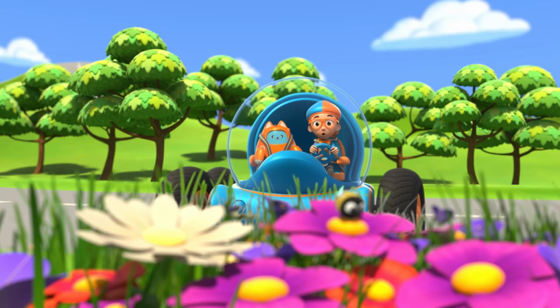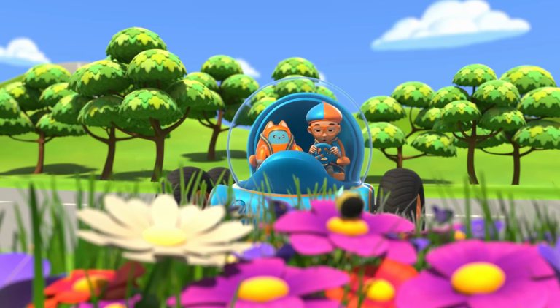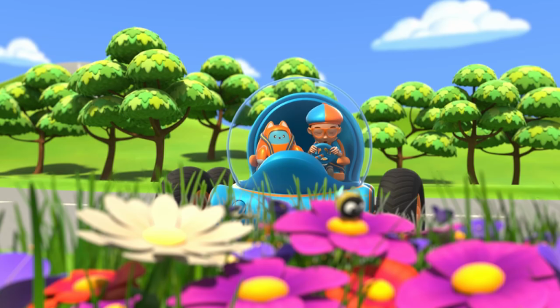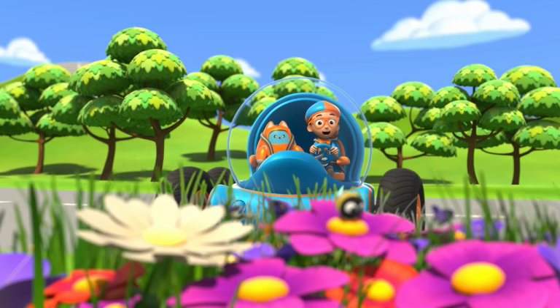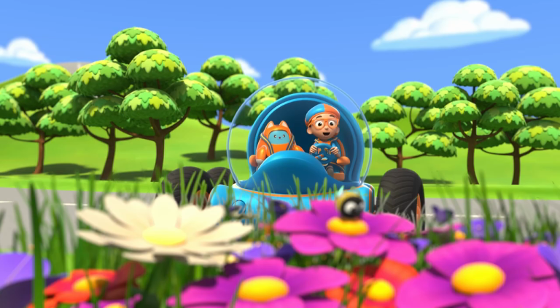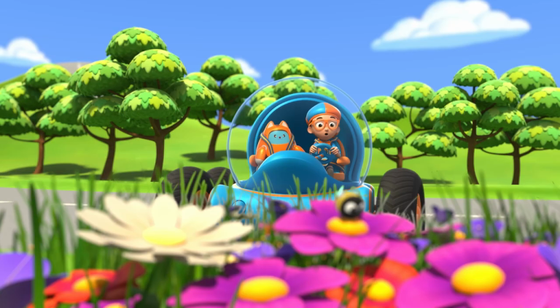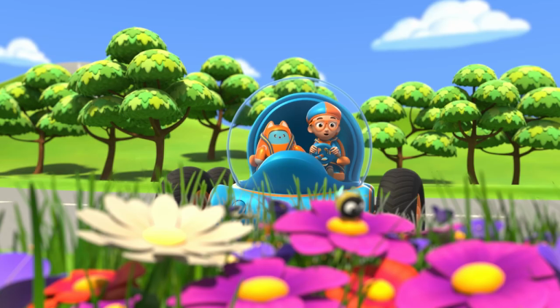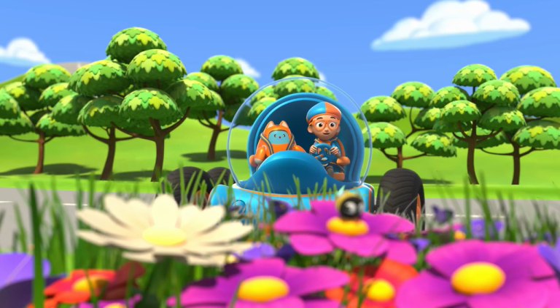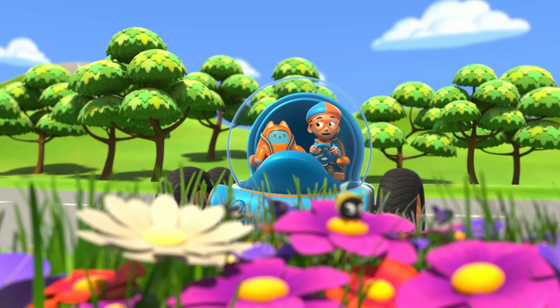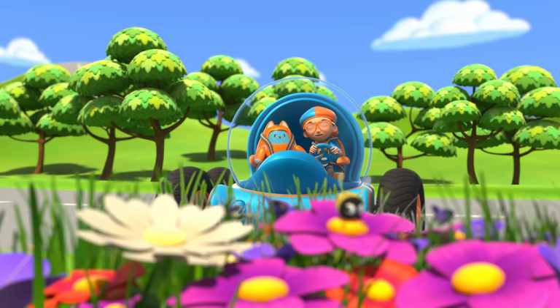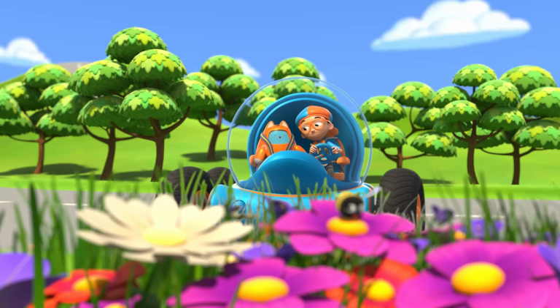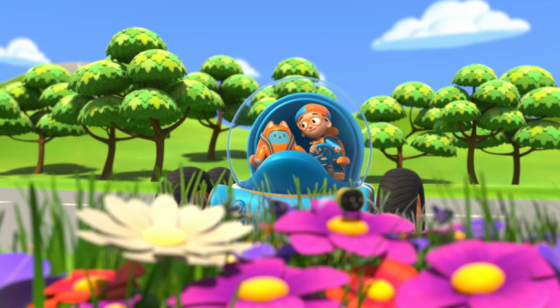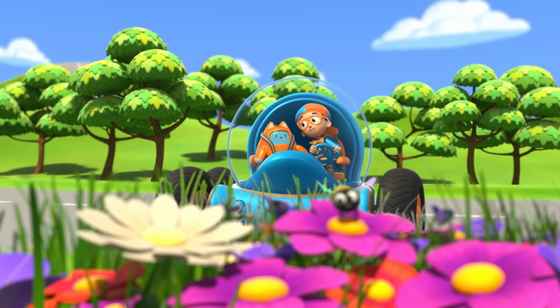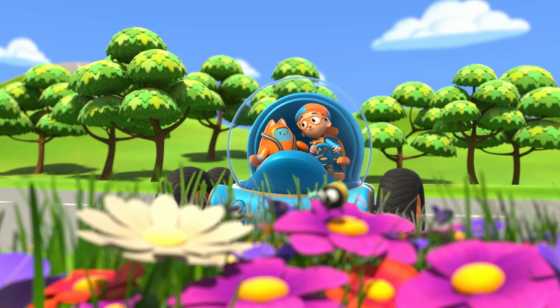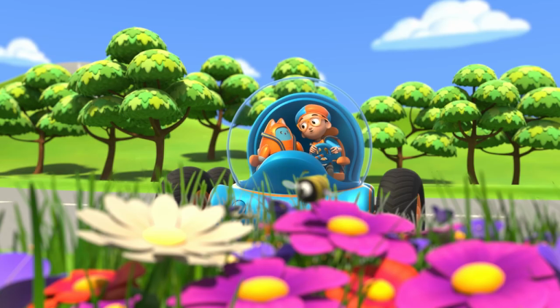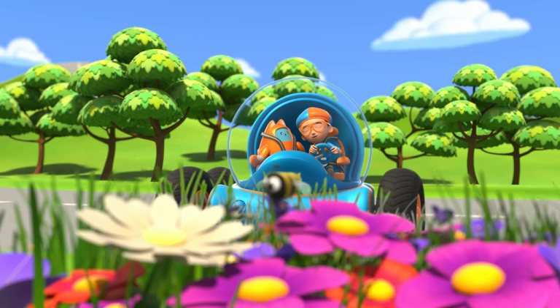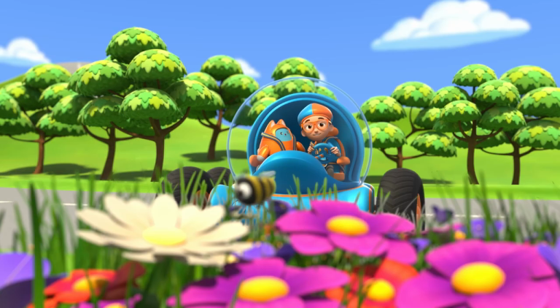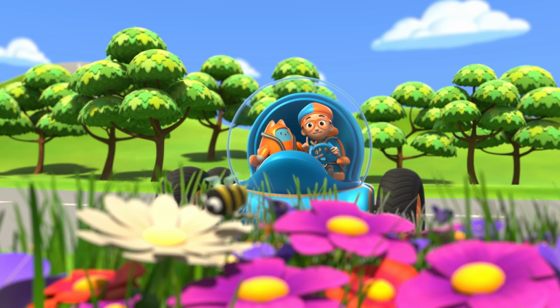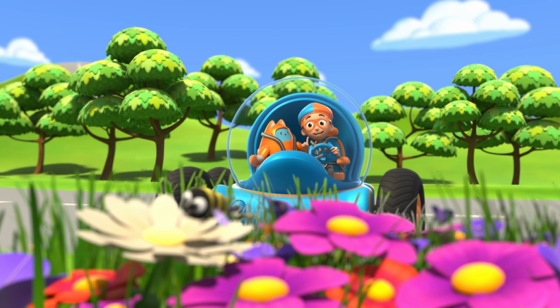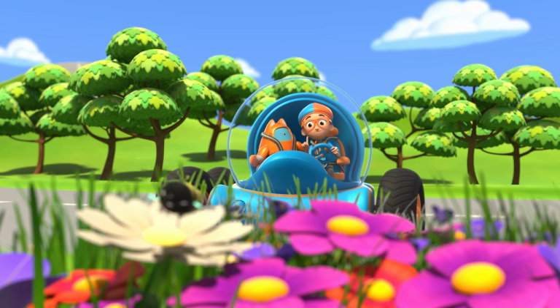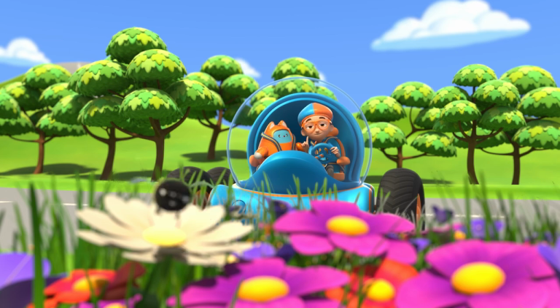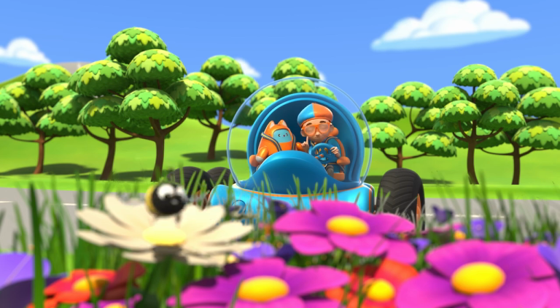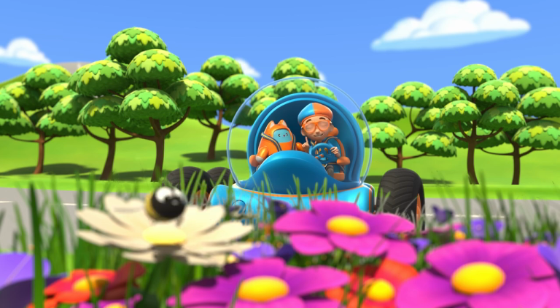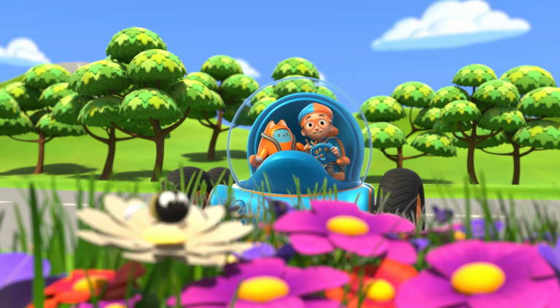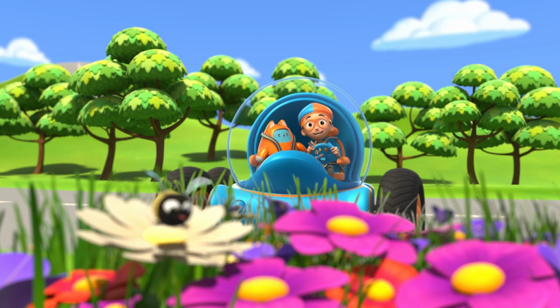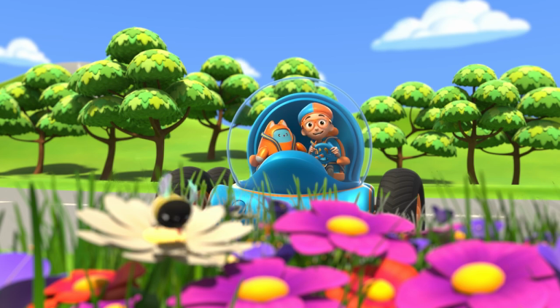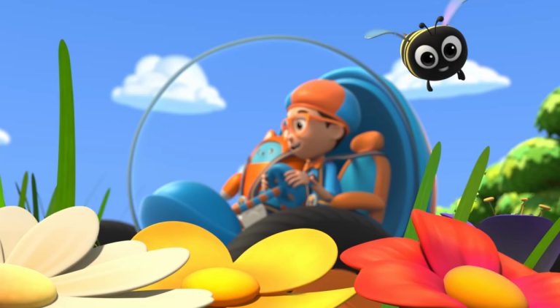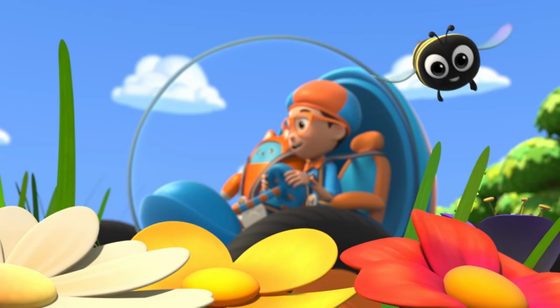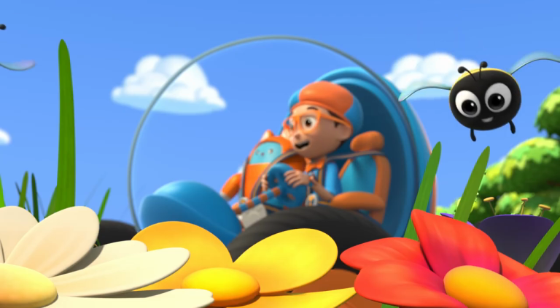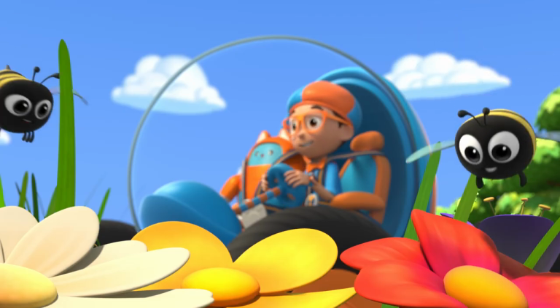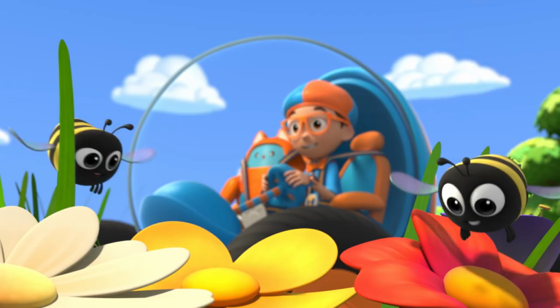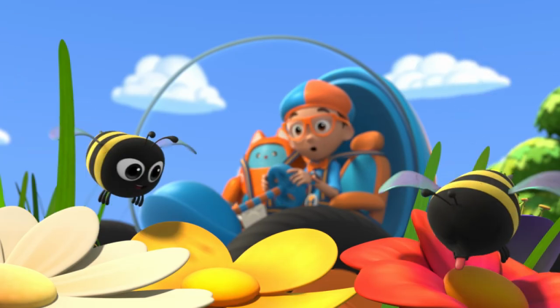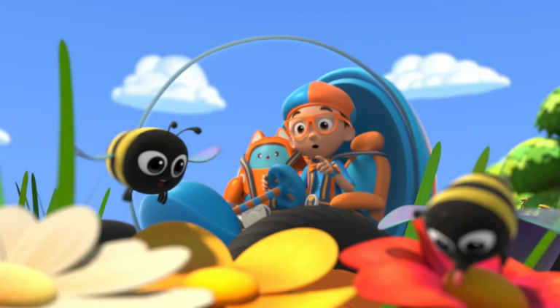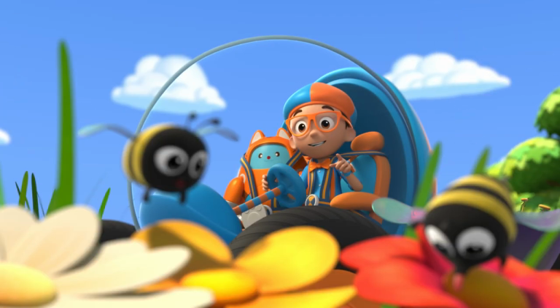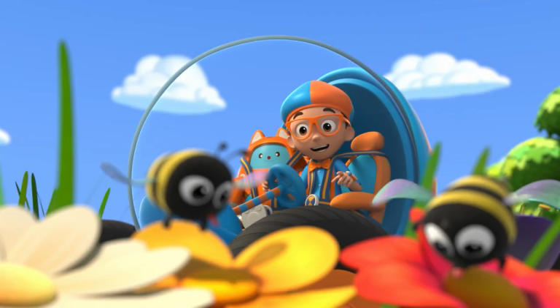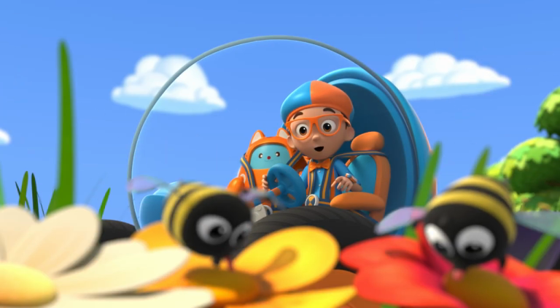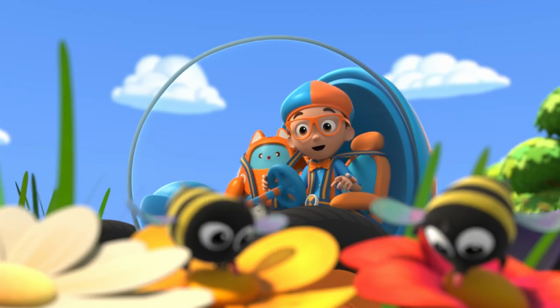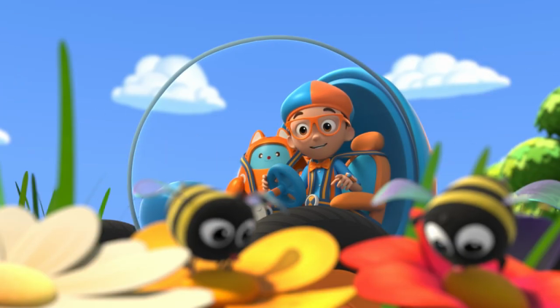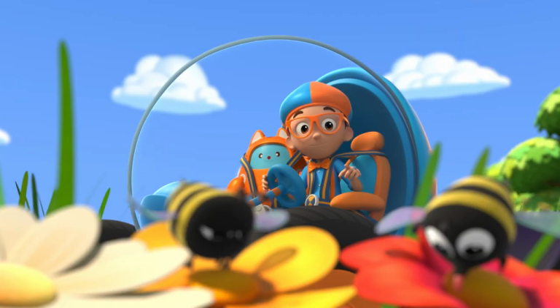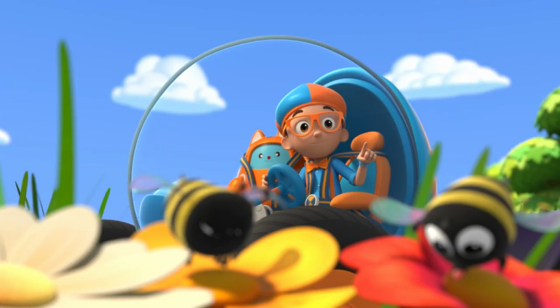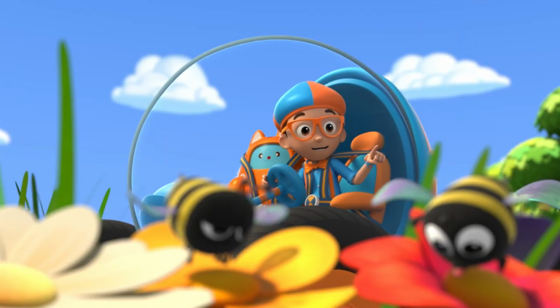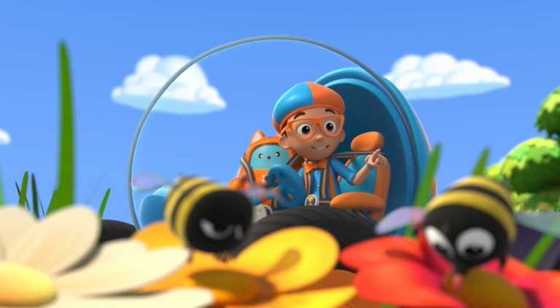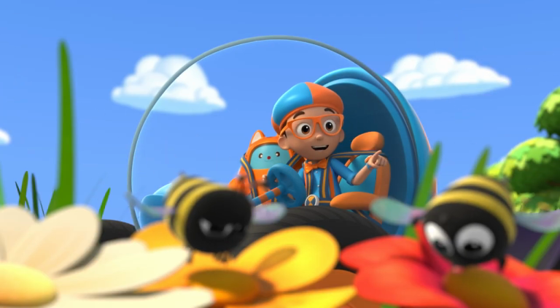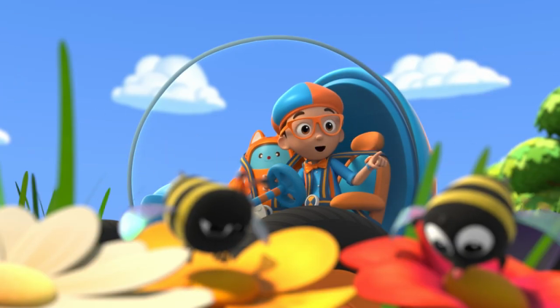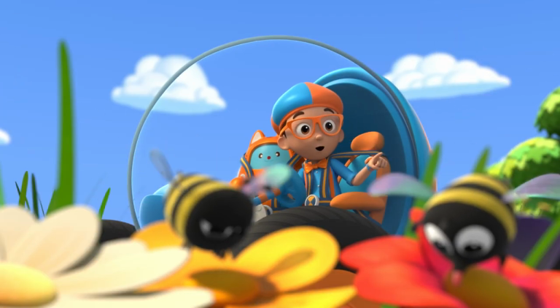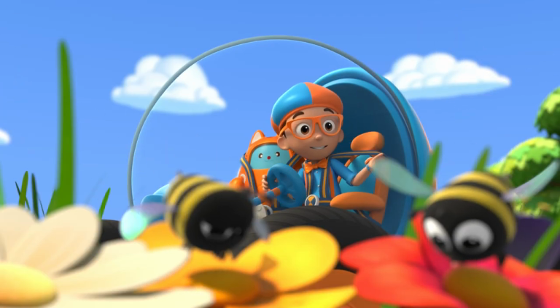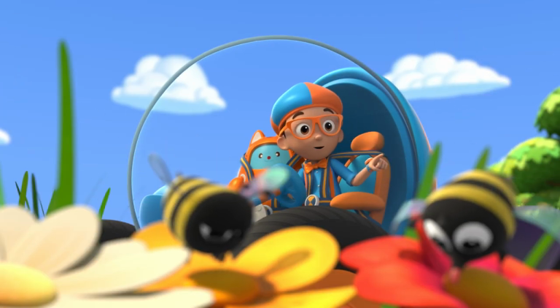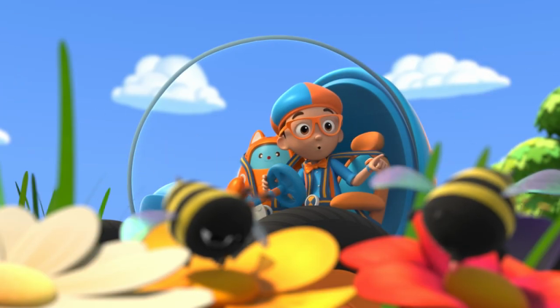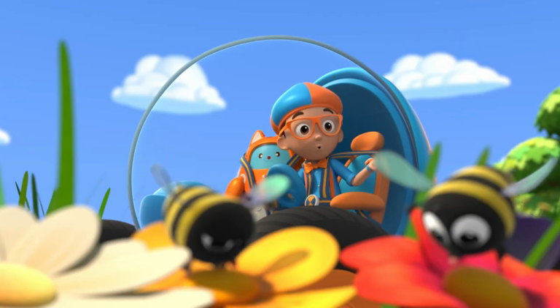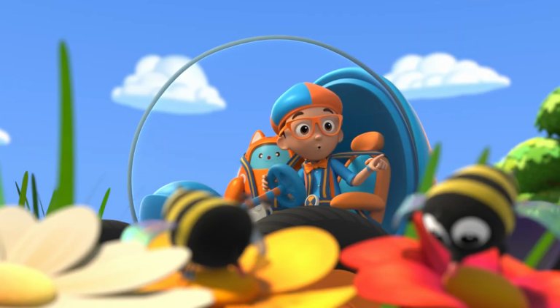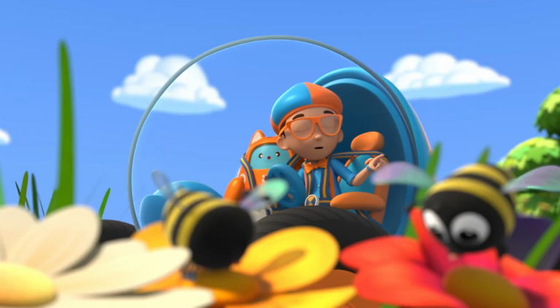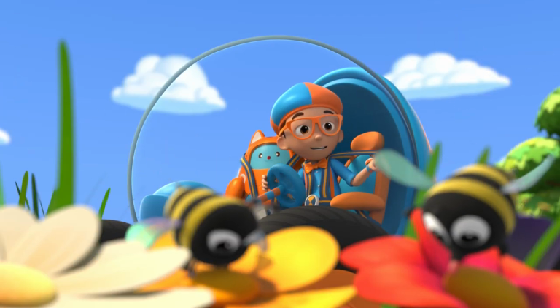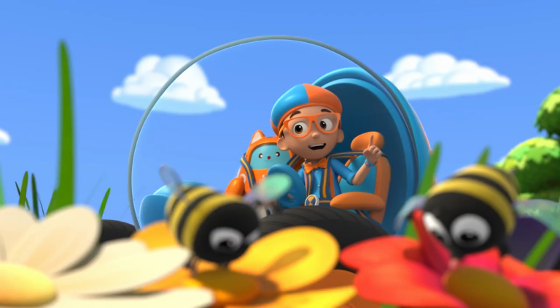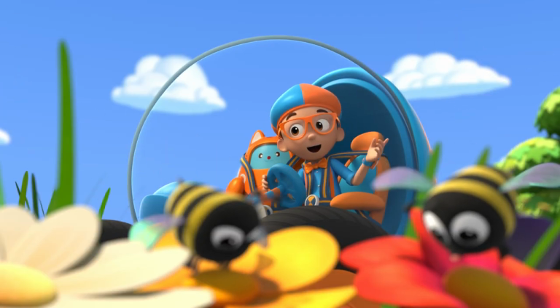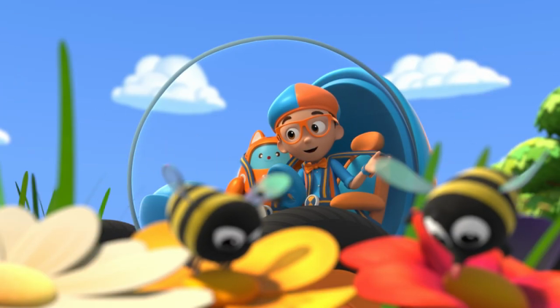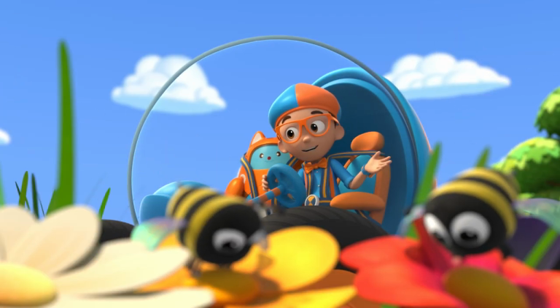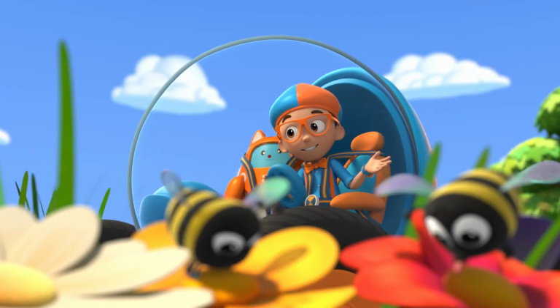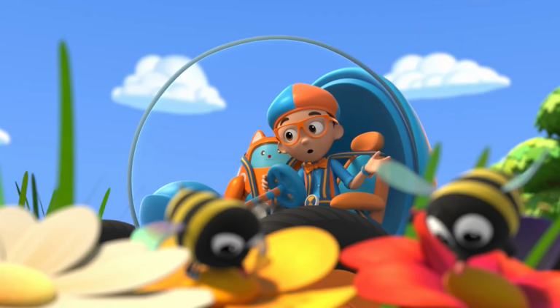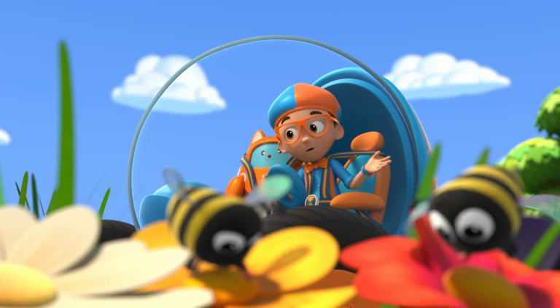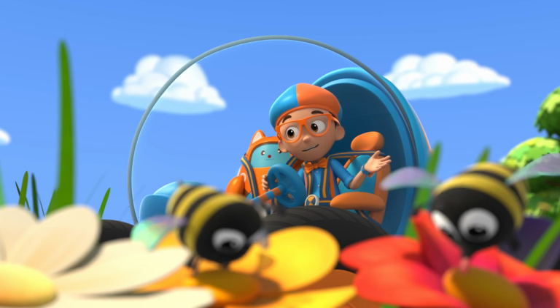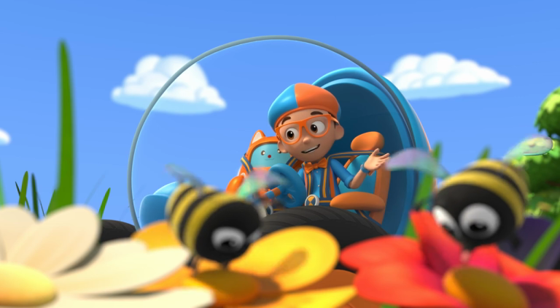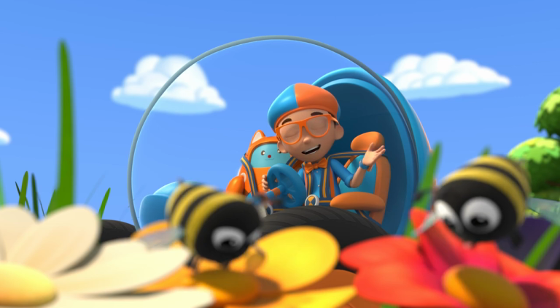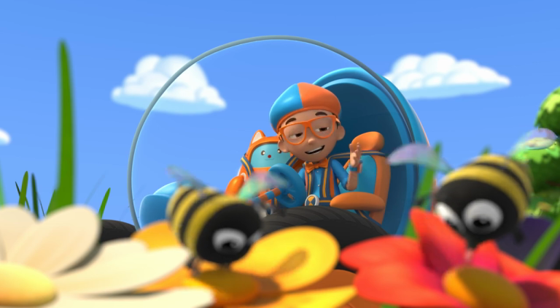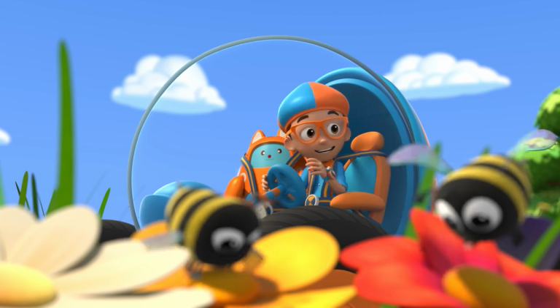Wow! That bee sure seems busy! And so does that one! And that one too! They're all so busy!